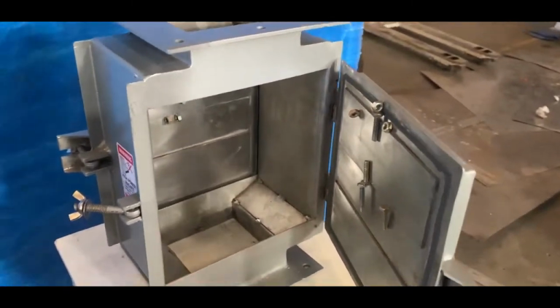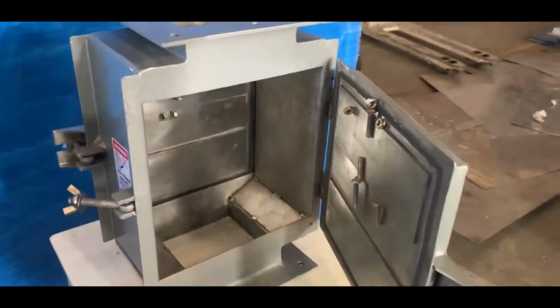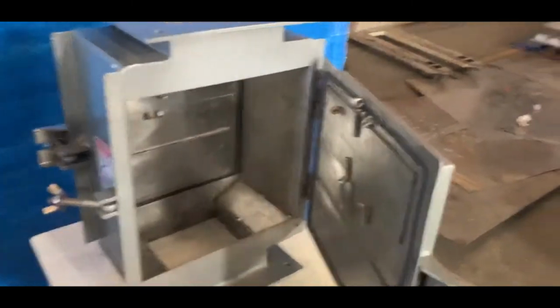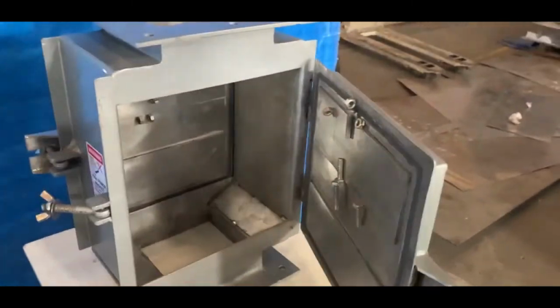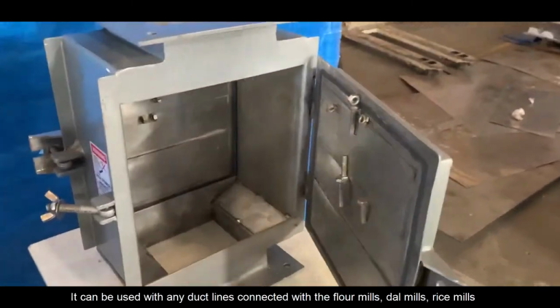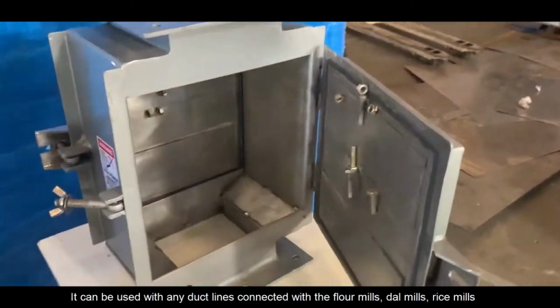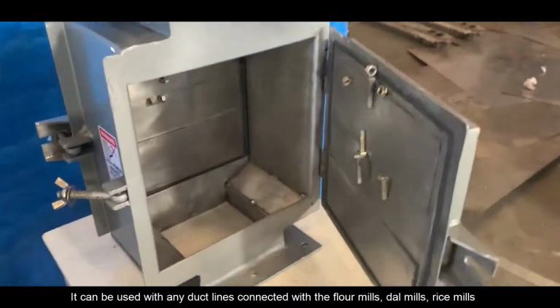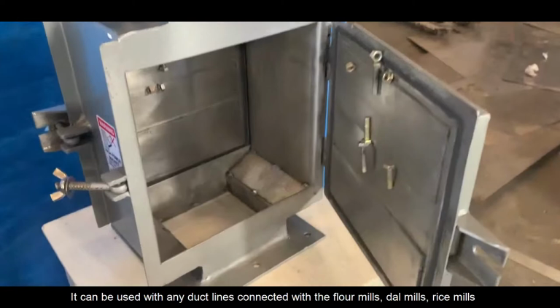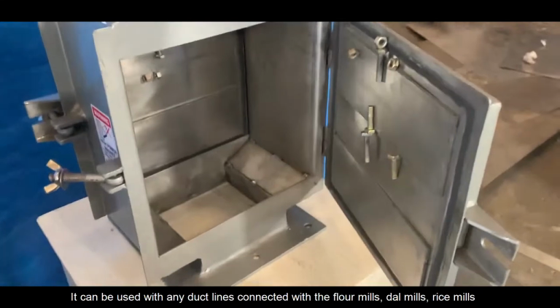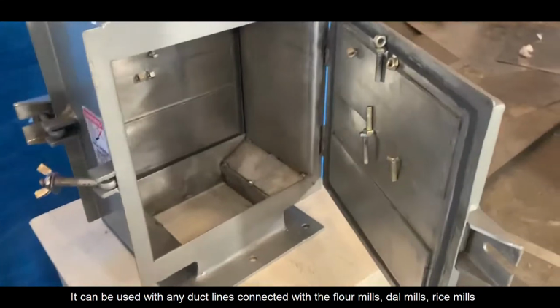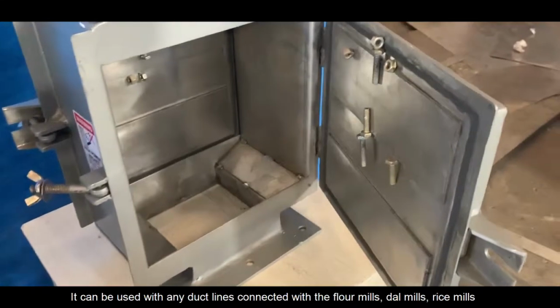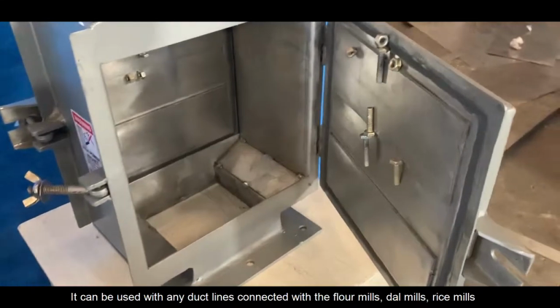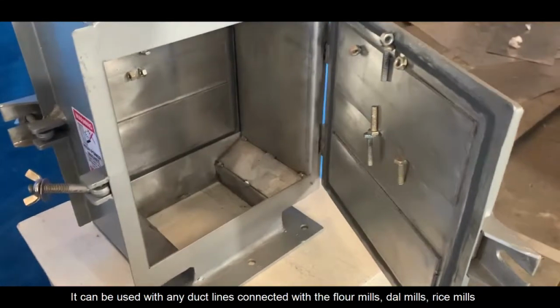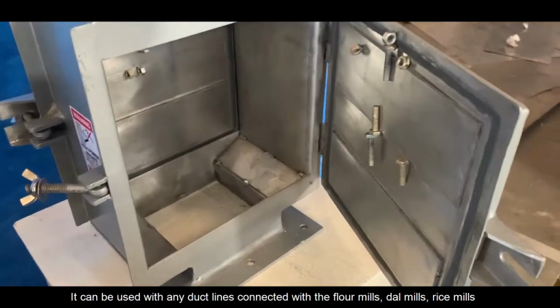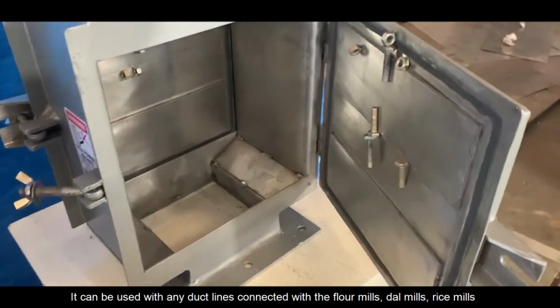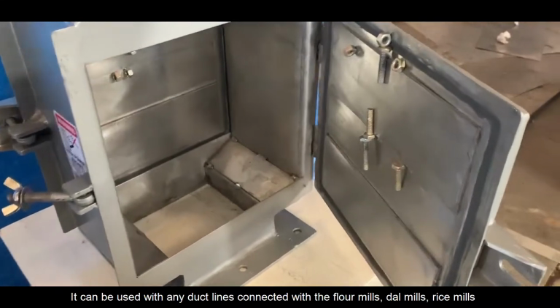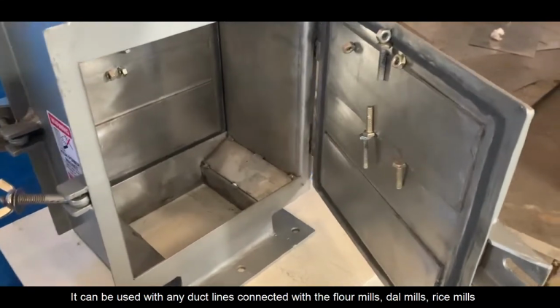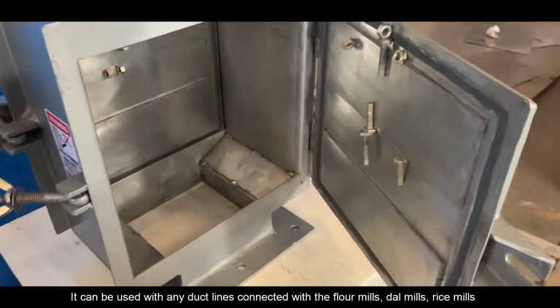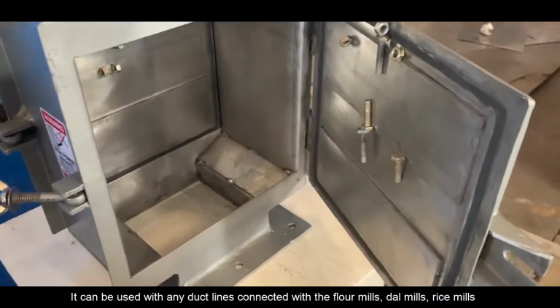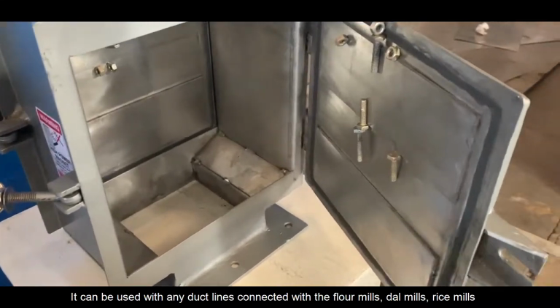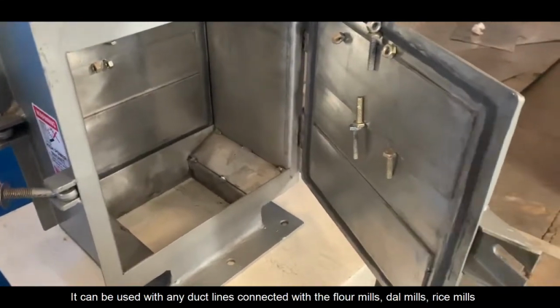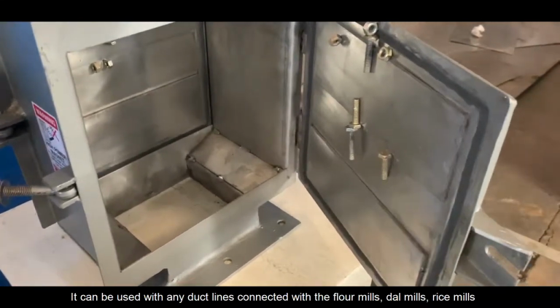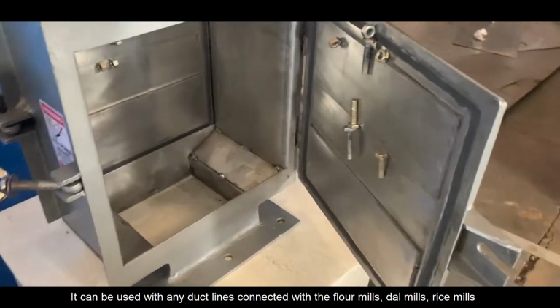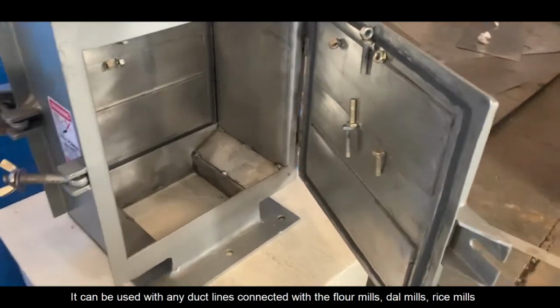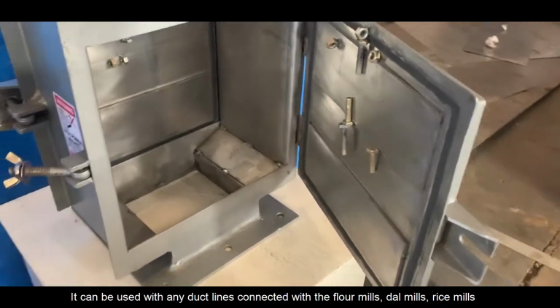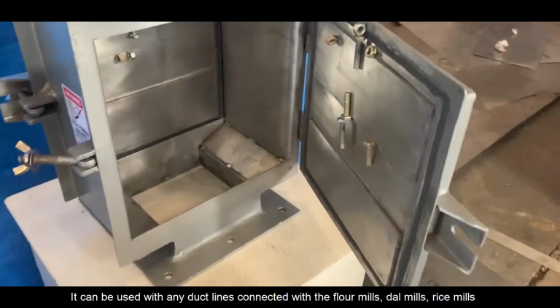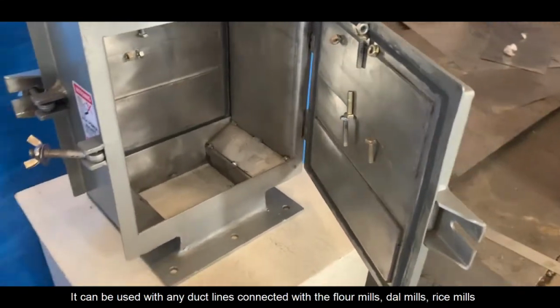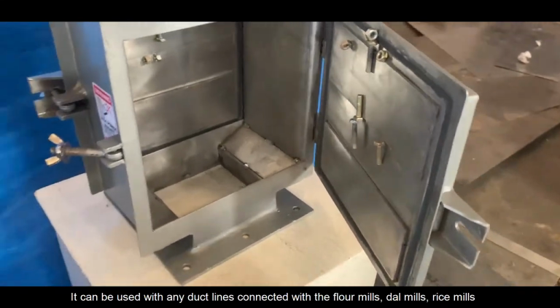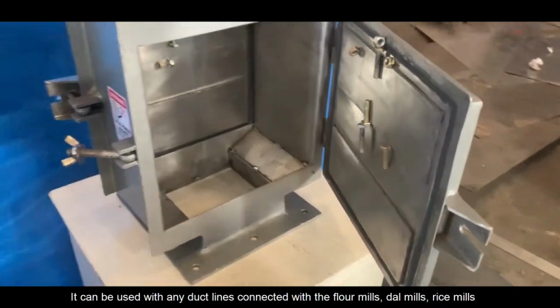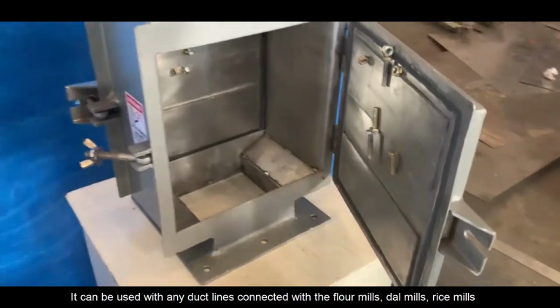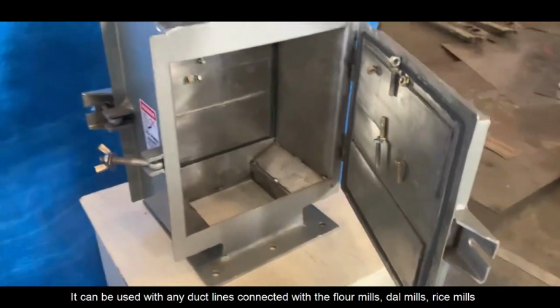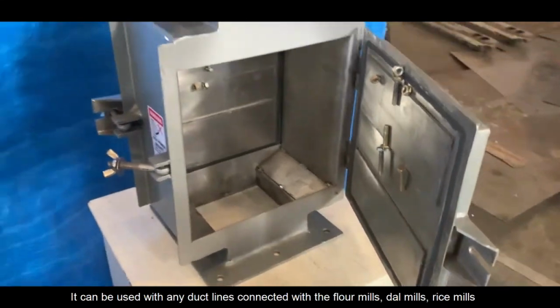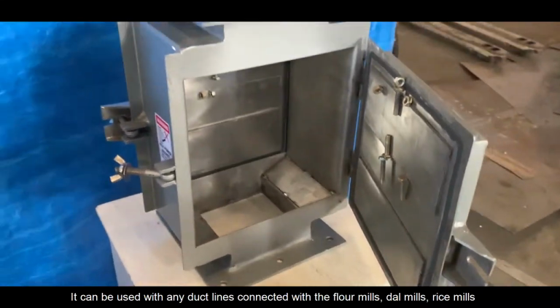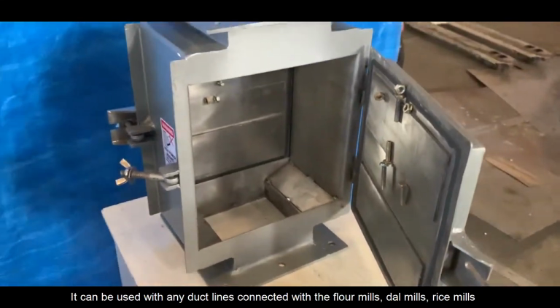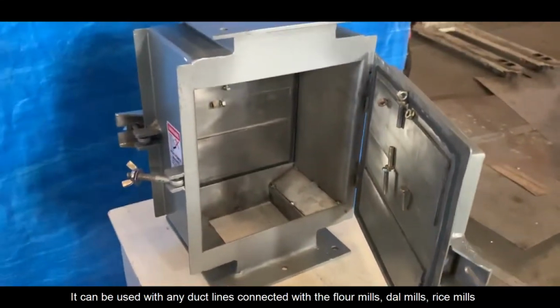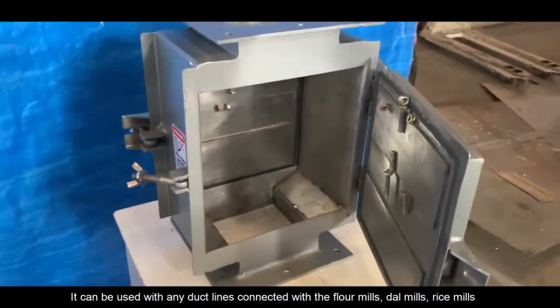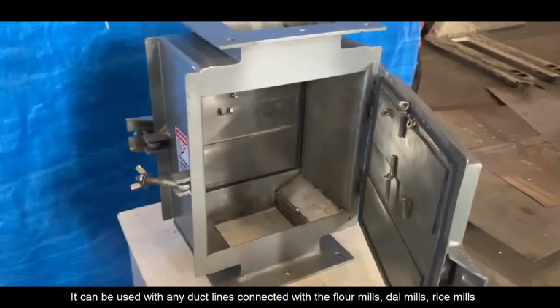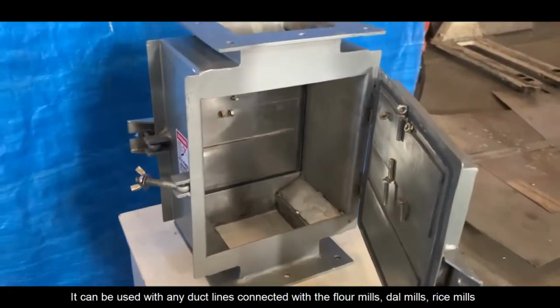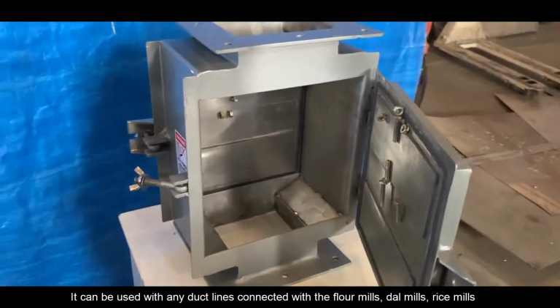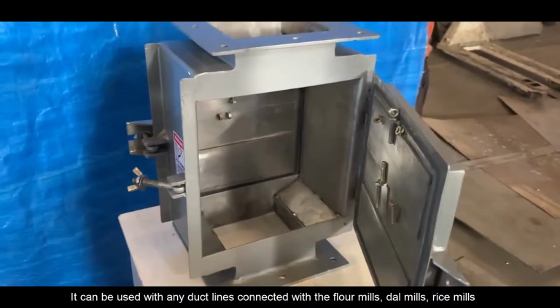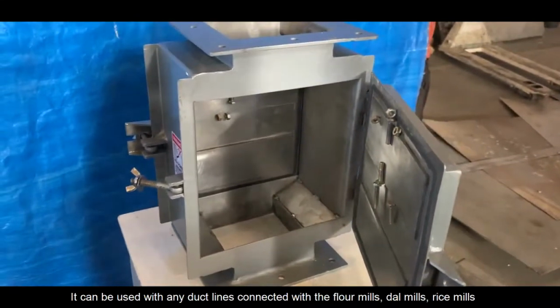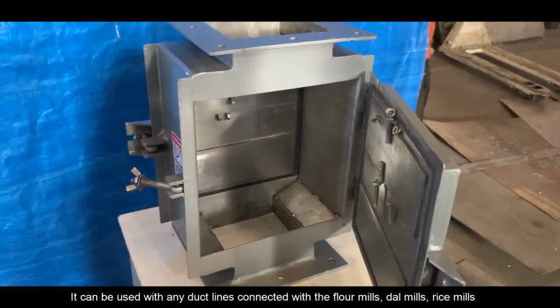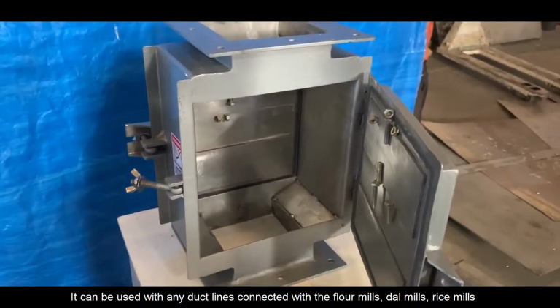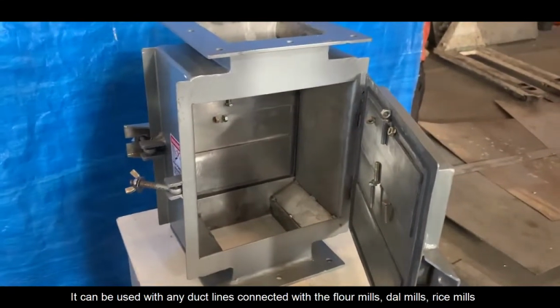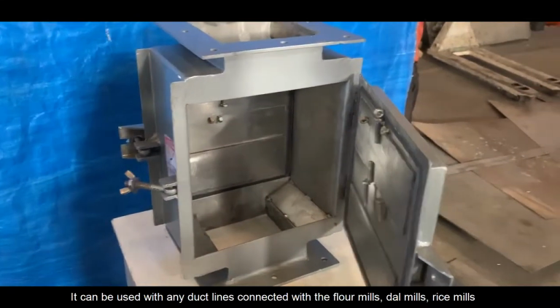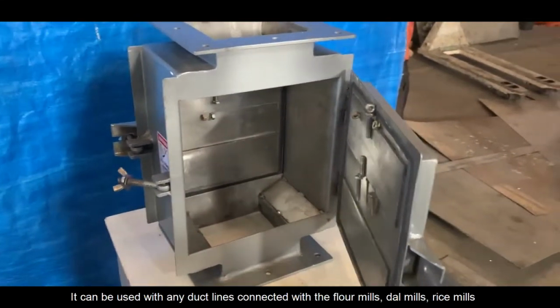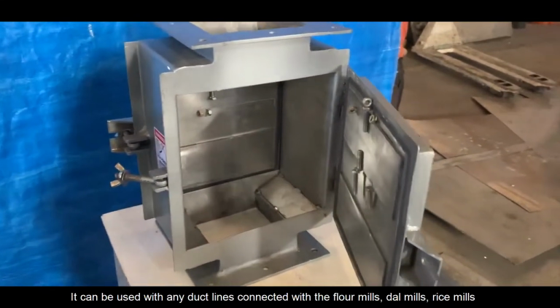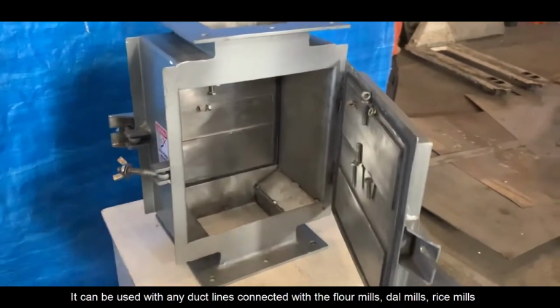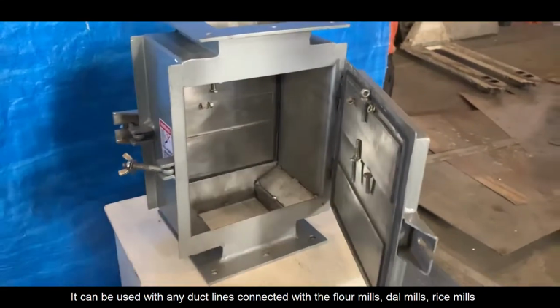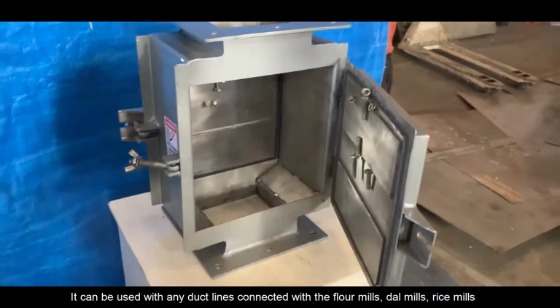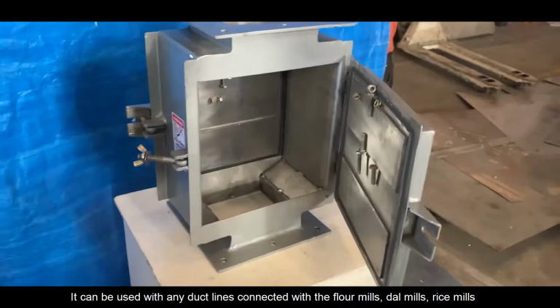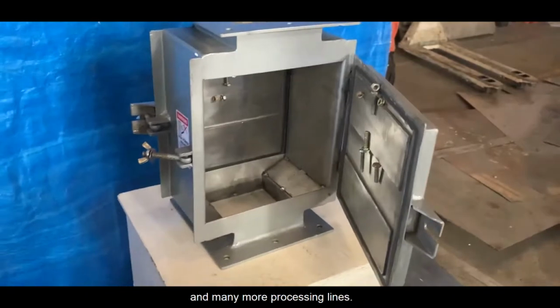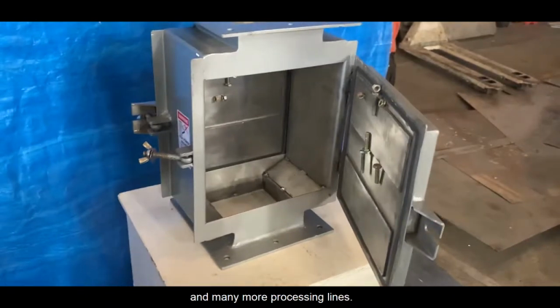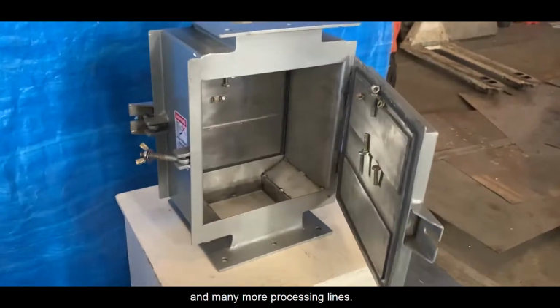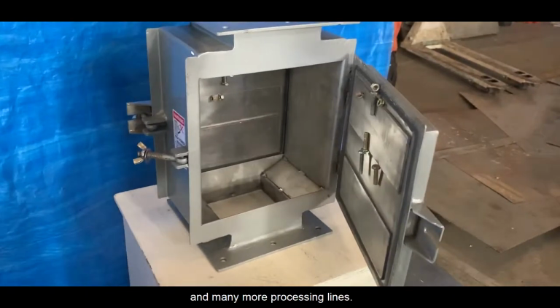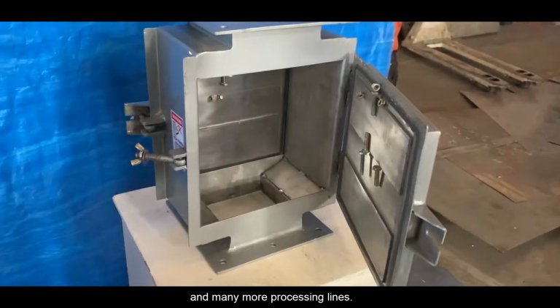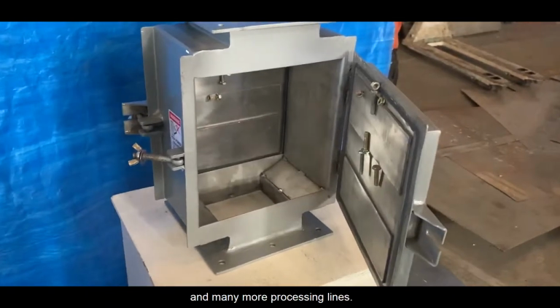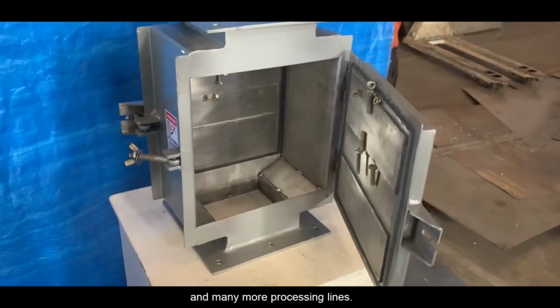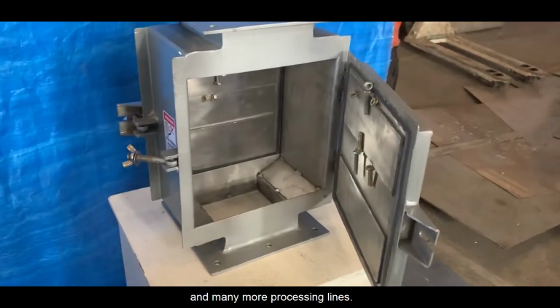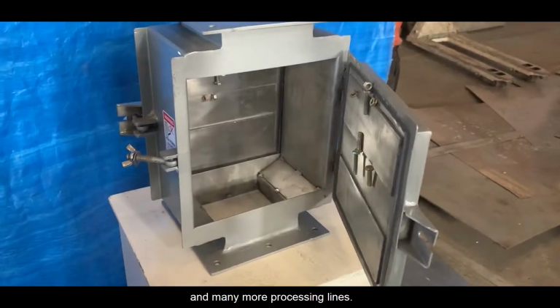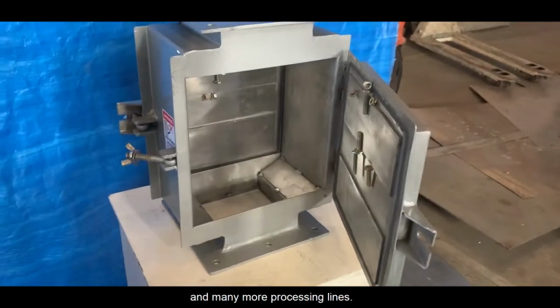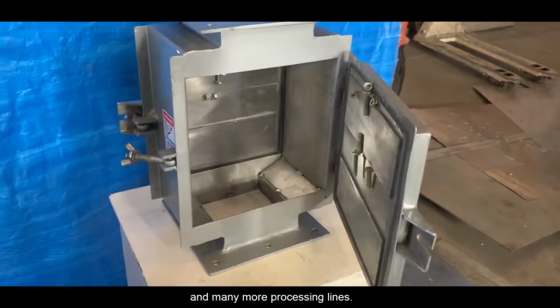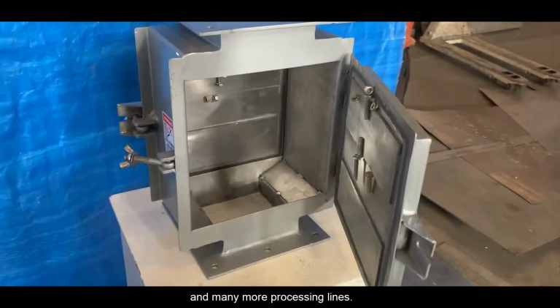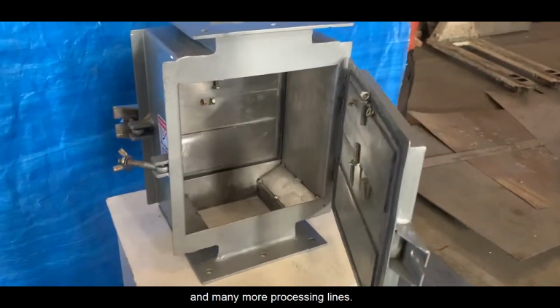It can be used with any duct lines connected with flour mills, dowels, rice mills, and many more processing lines.